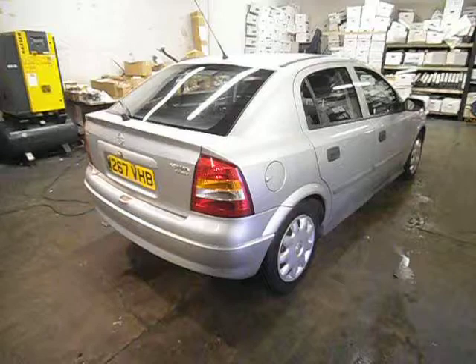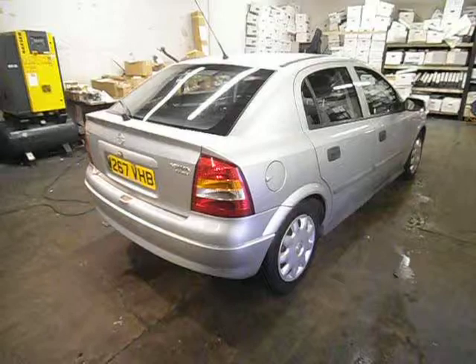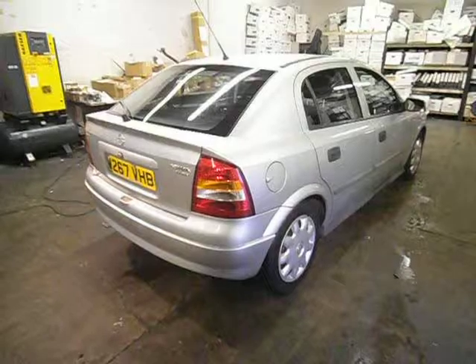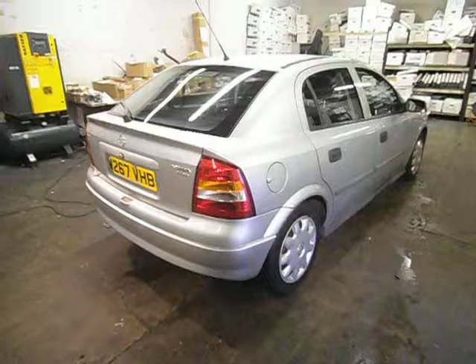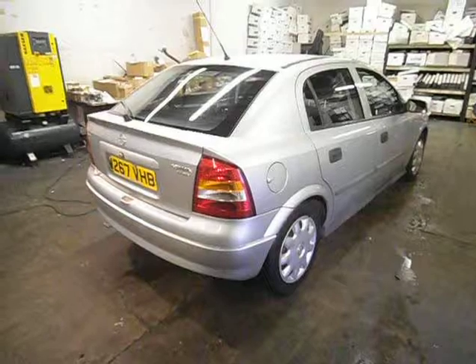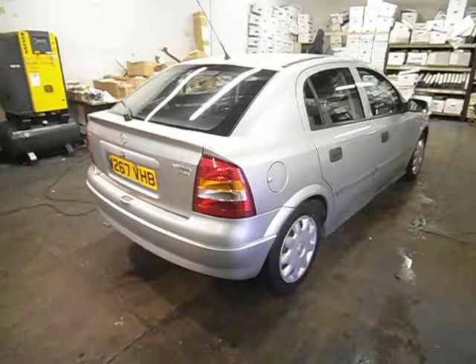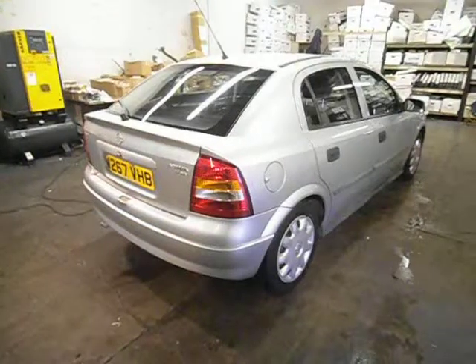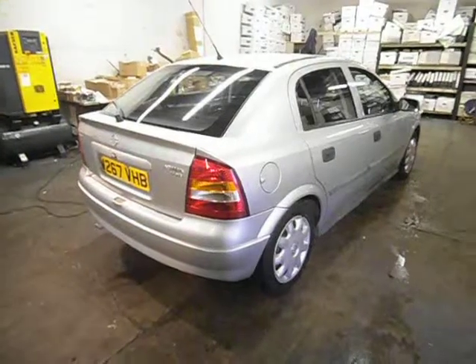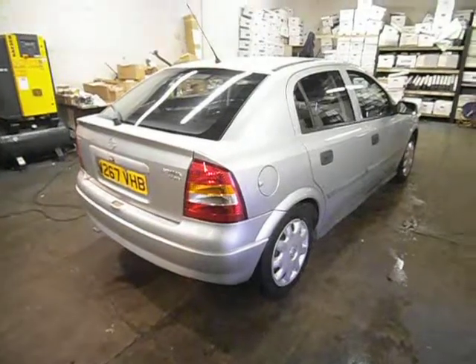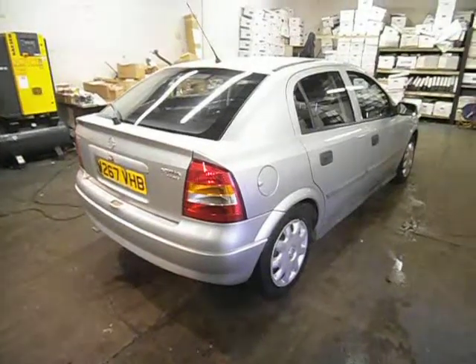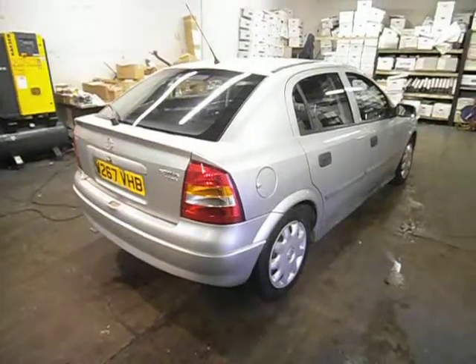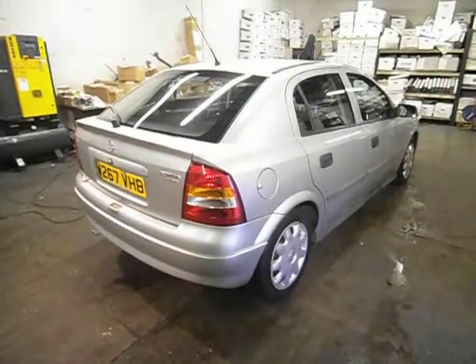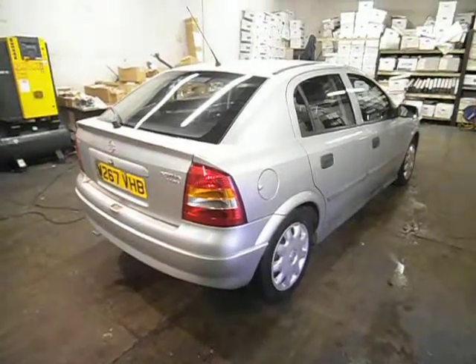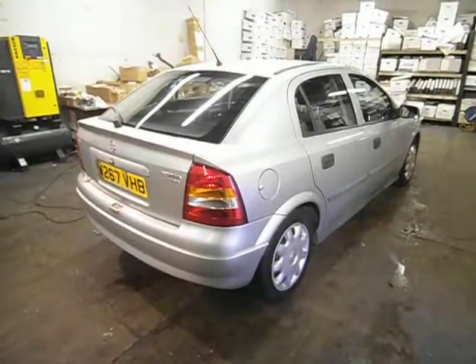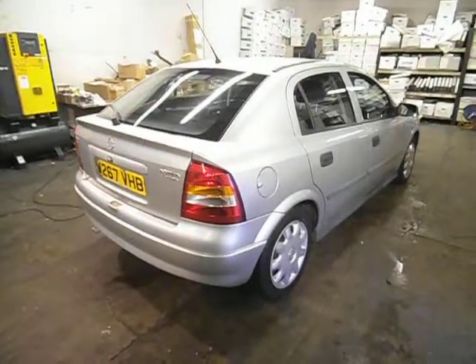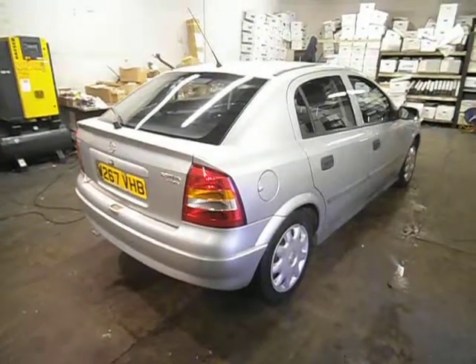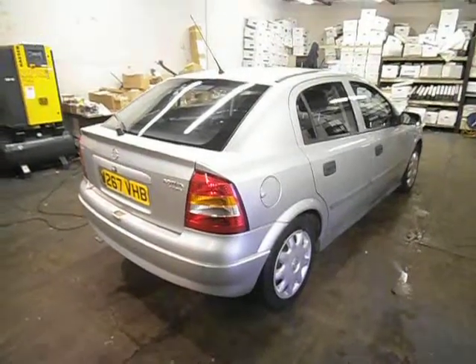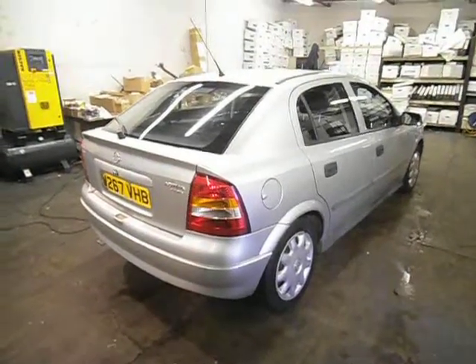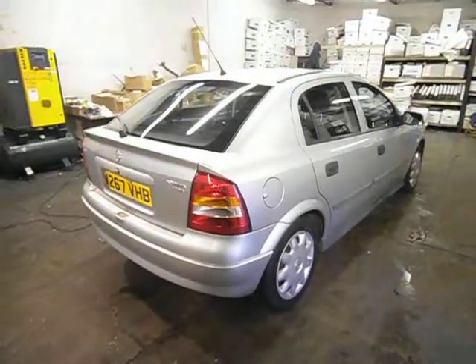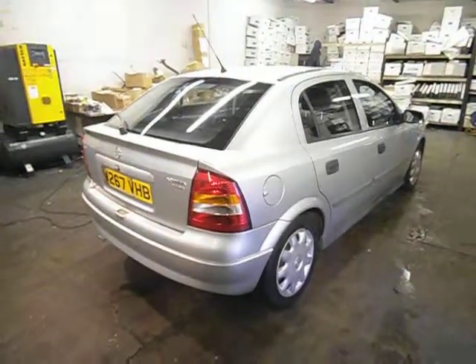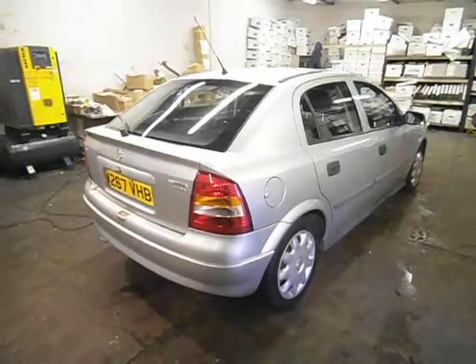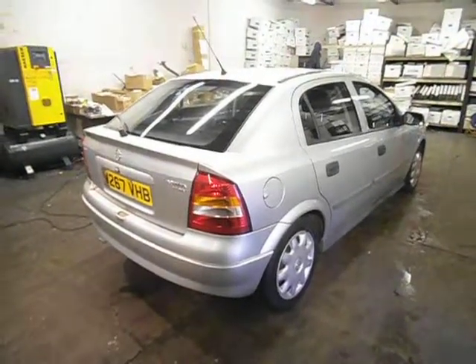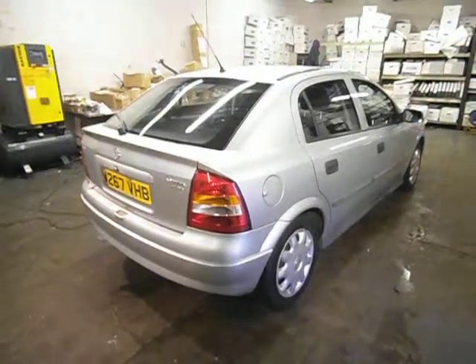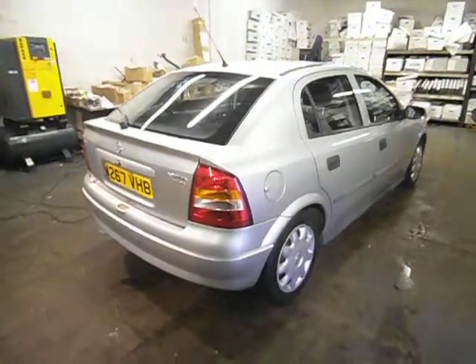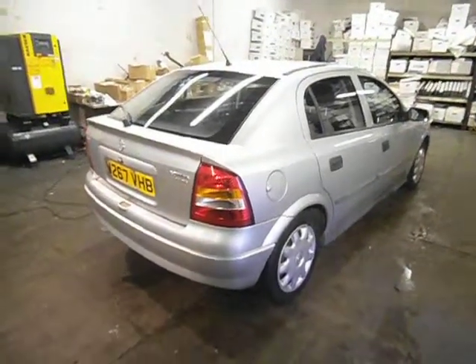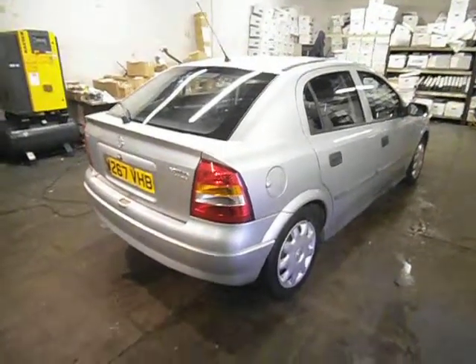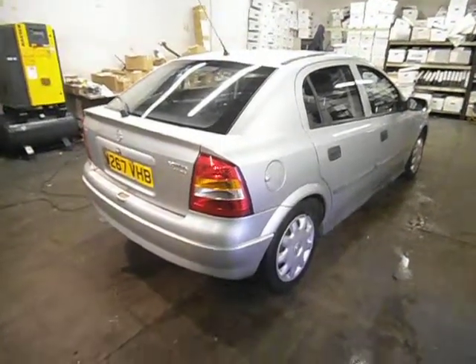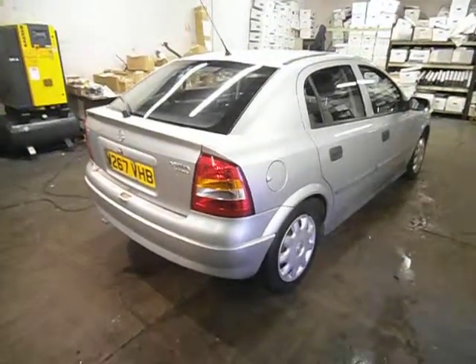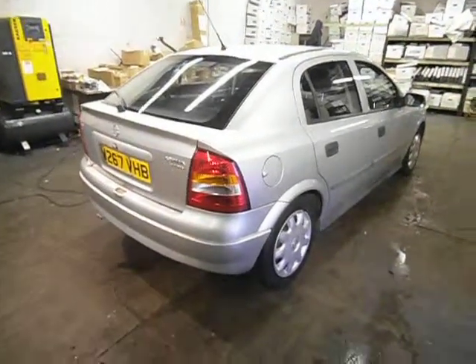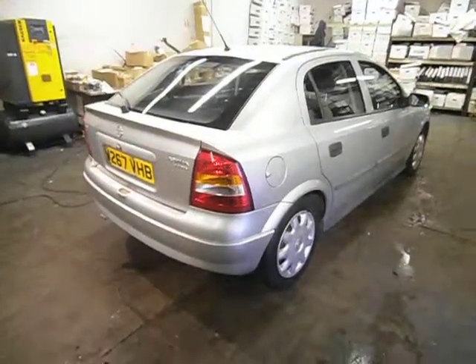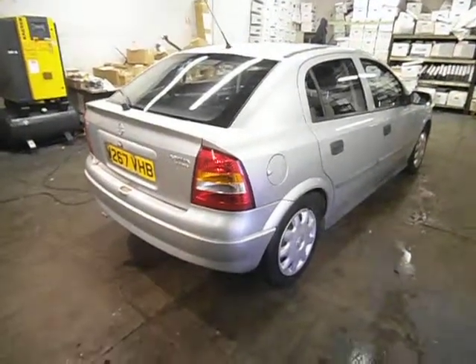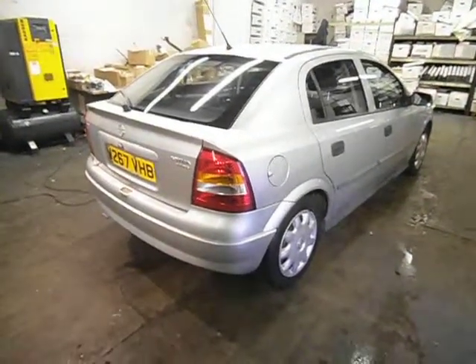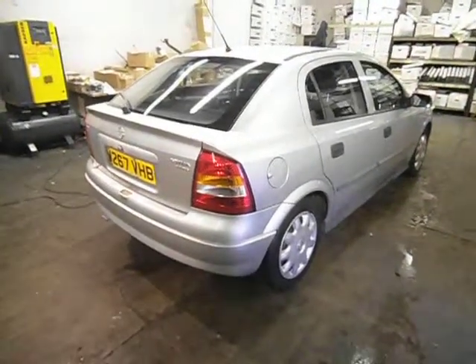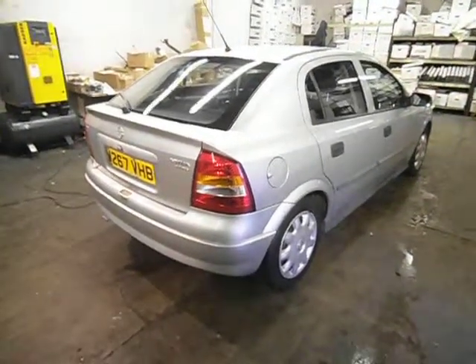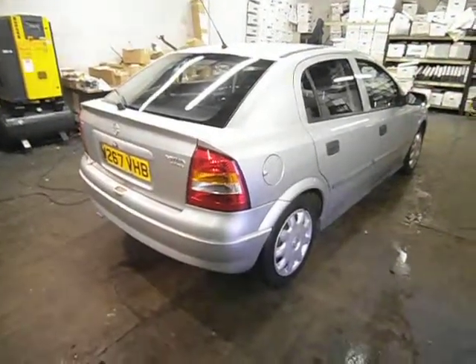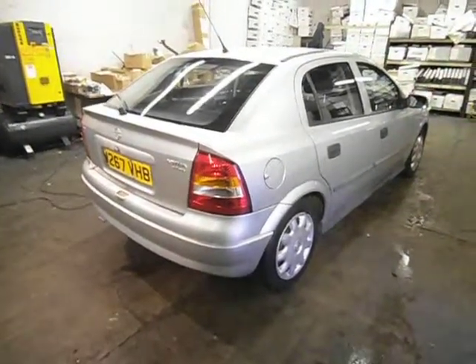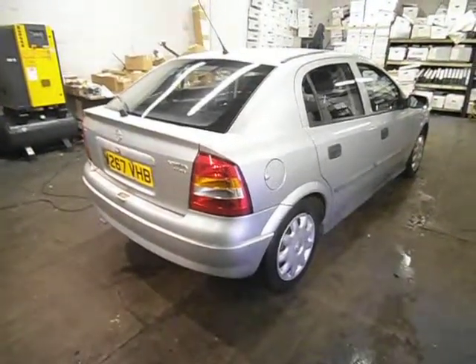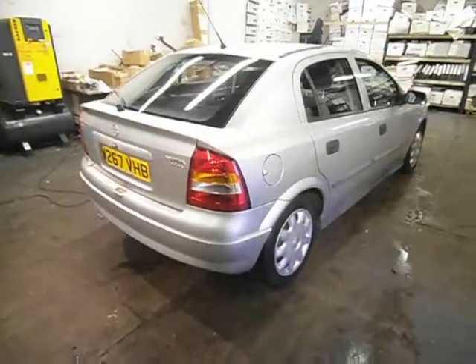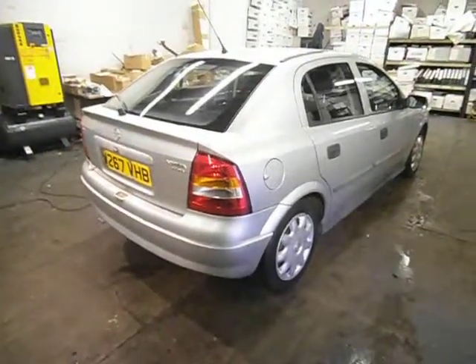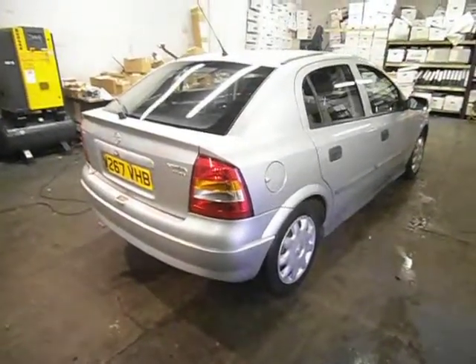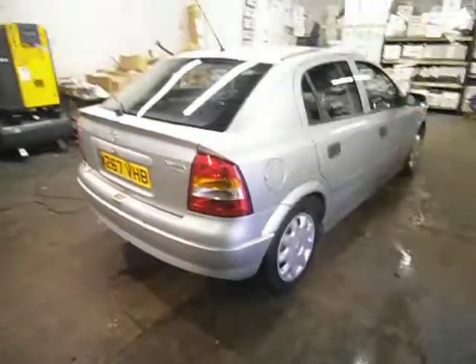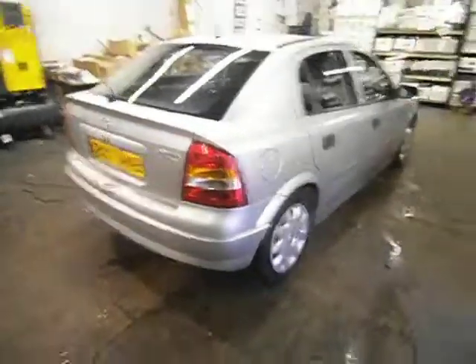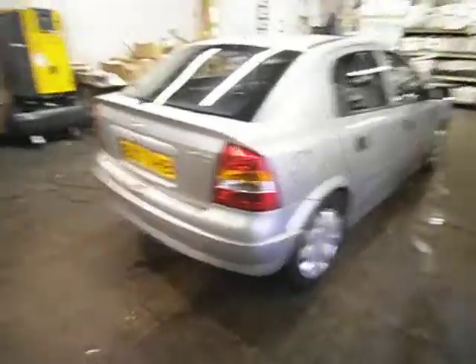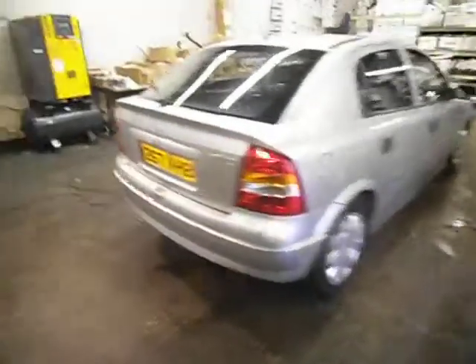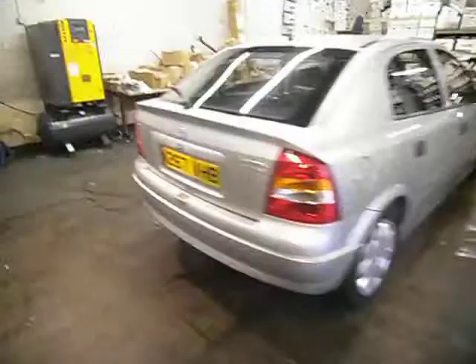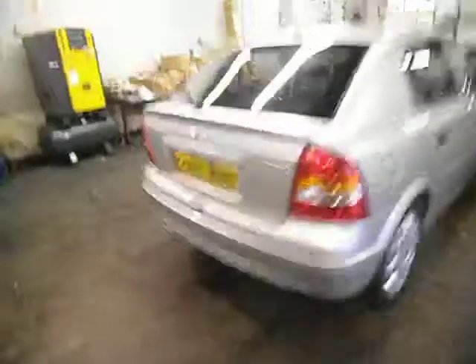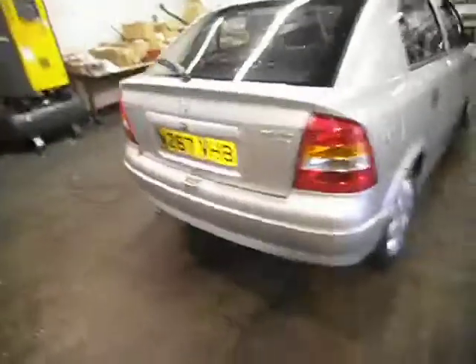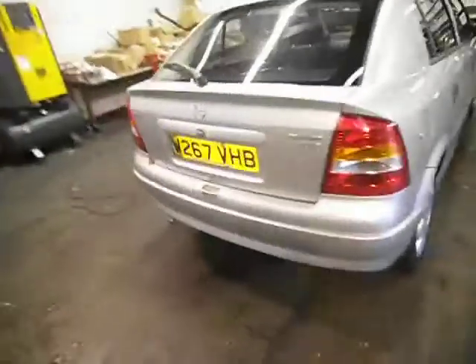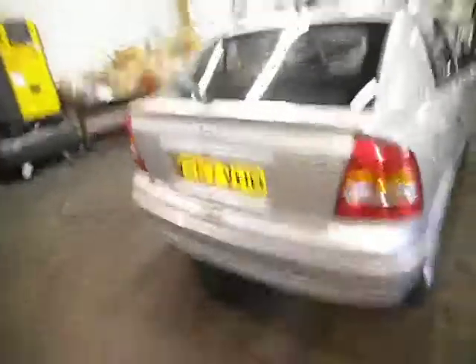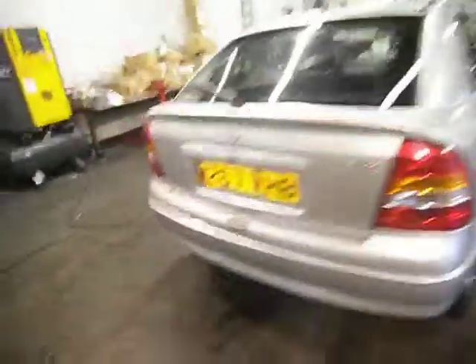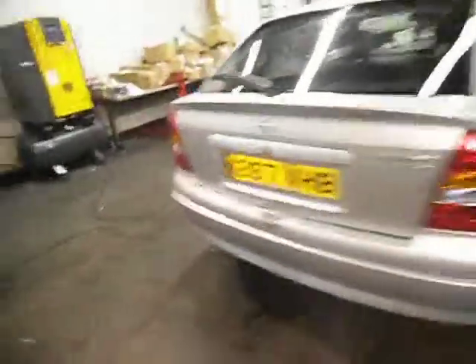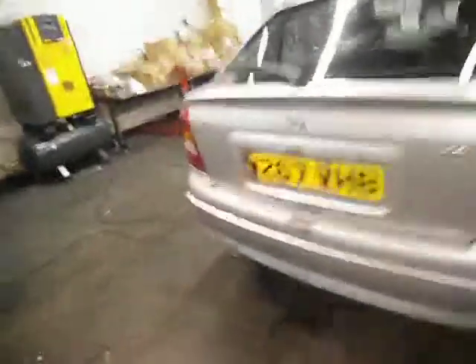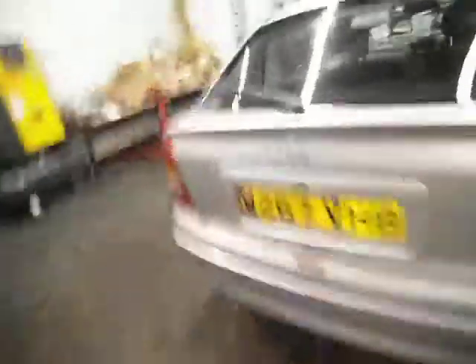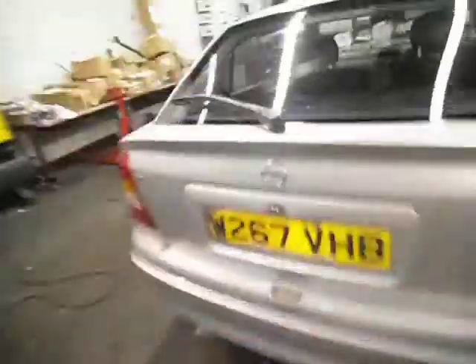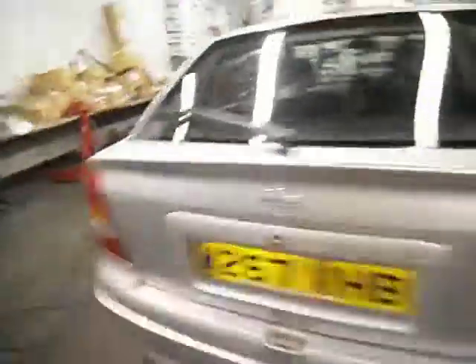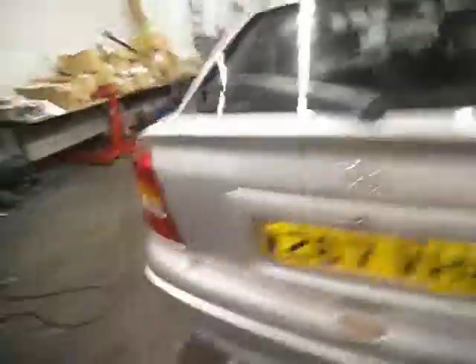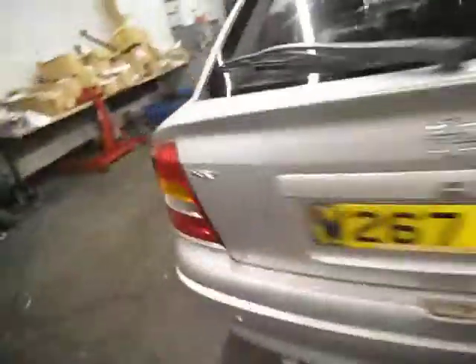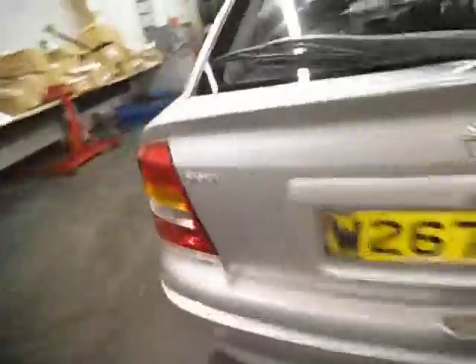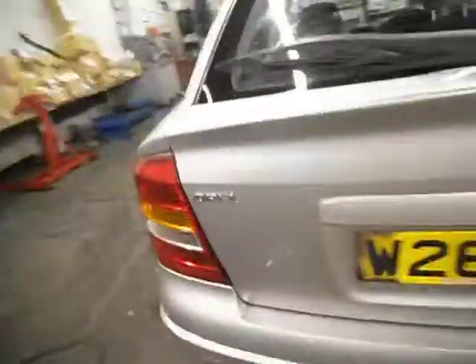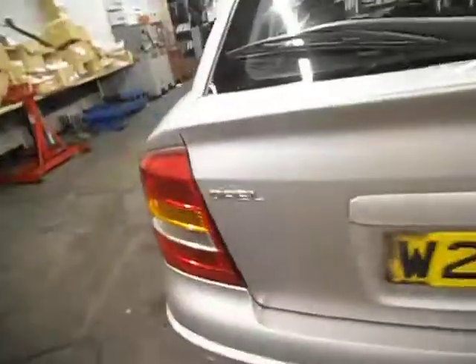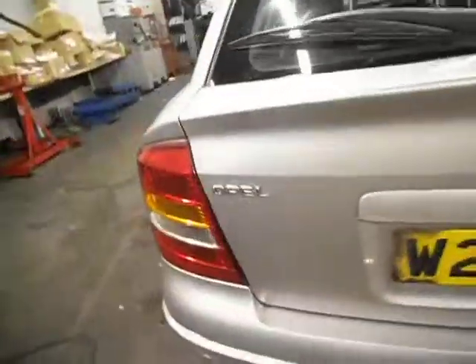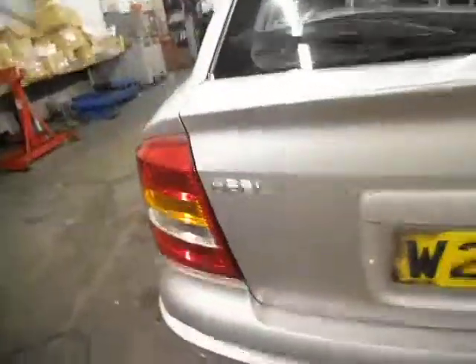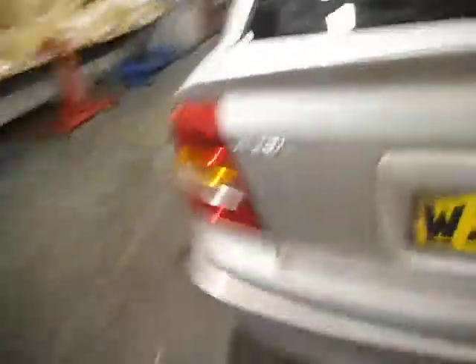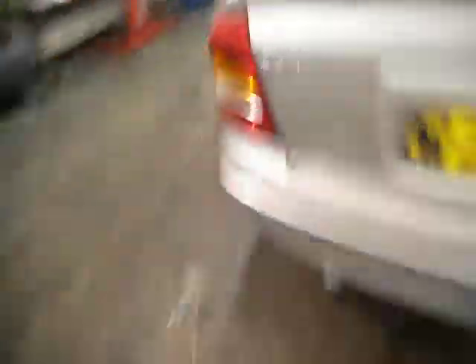Hello and welcome to the sale of our Vauxhall Astra 1.4 Club 5-door. It was actually badged as an Opel, just to let you know.